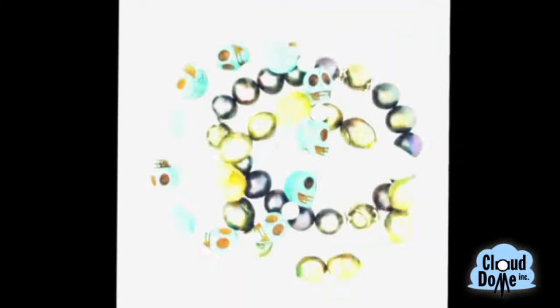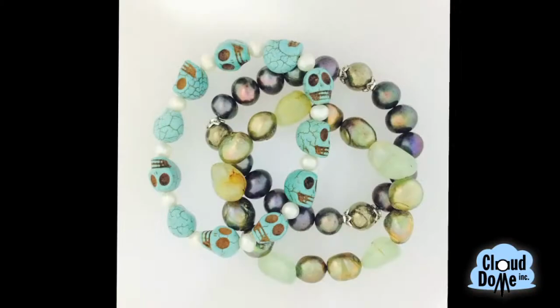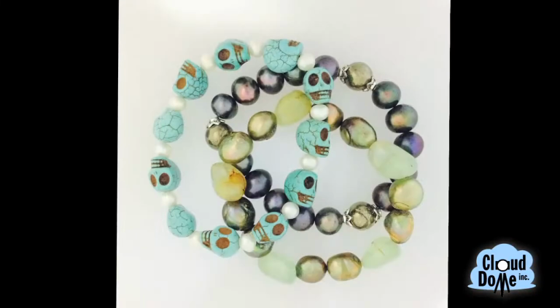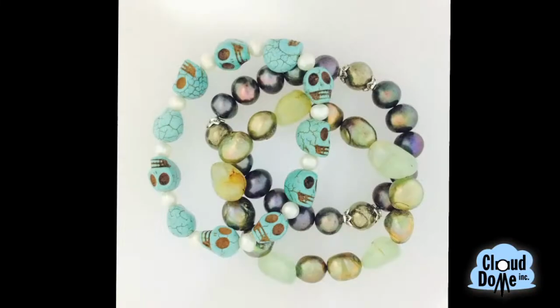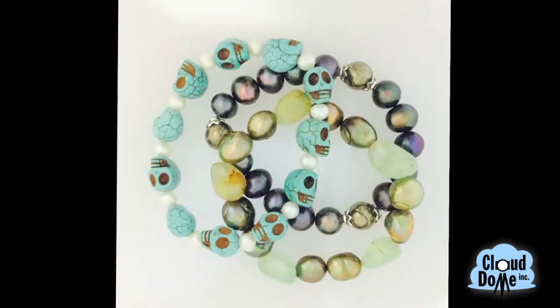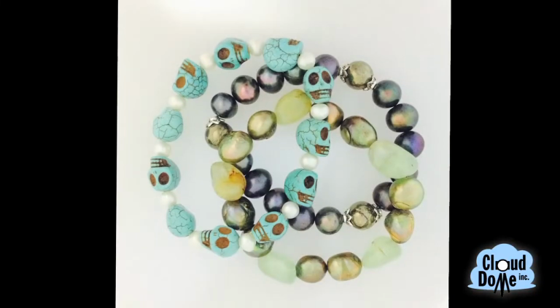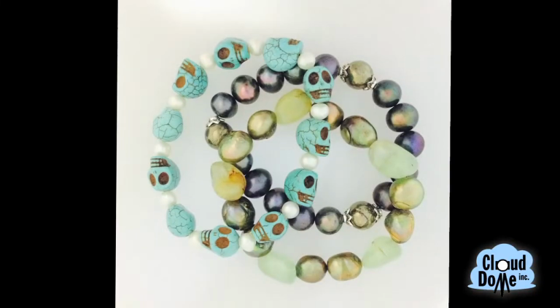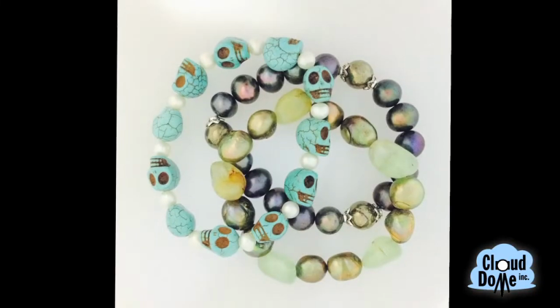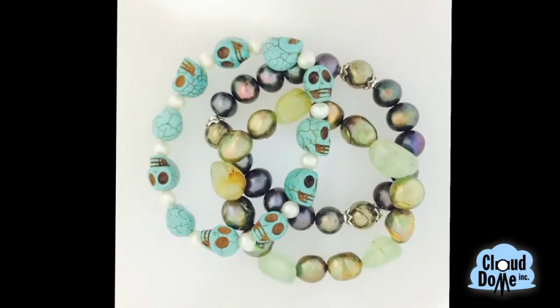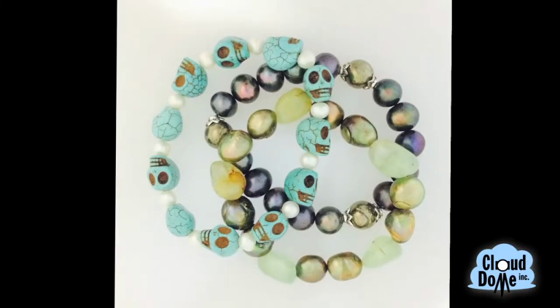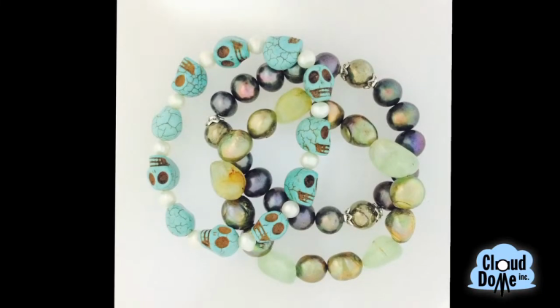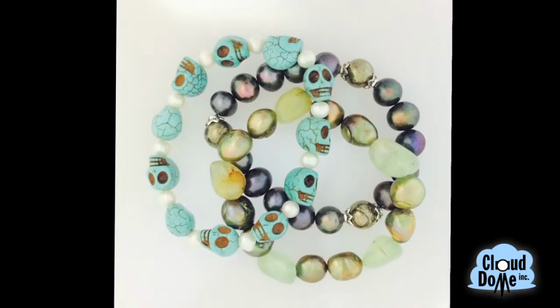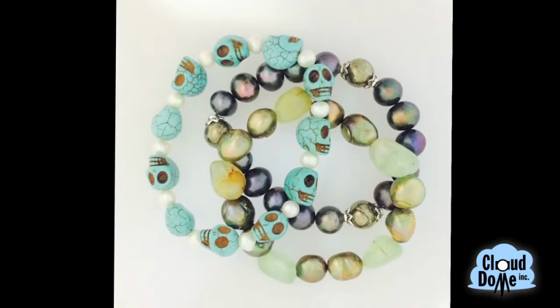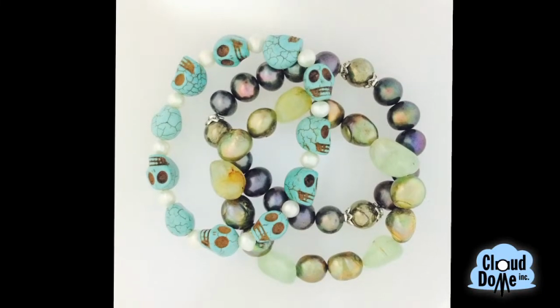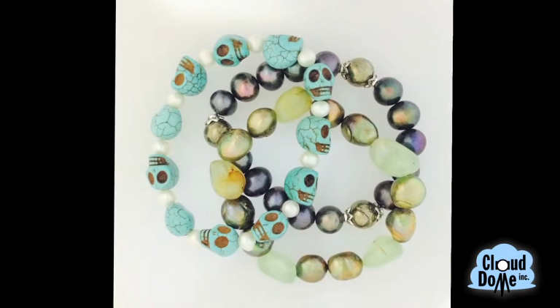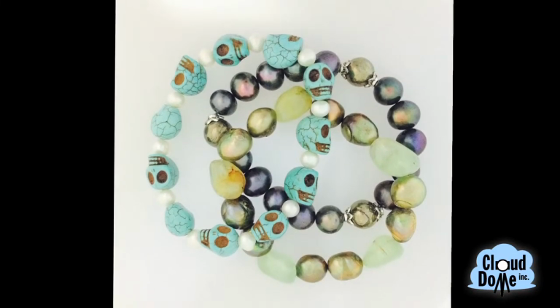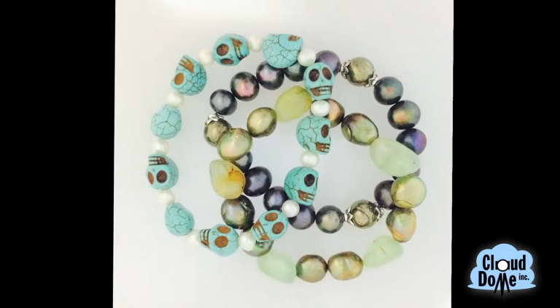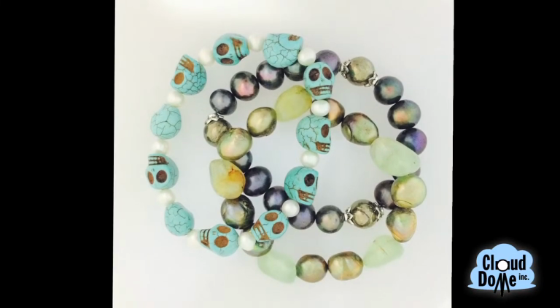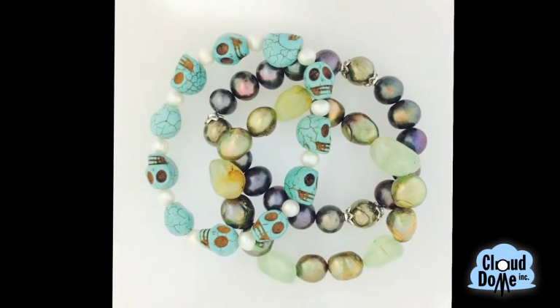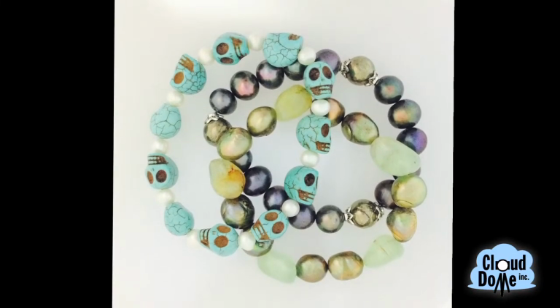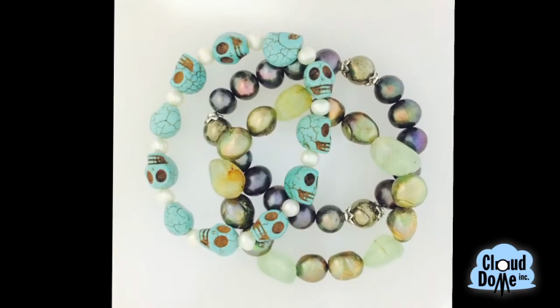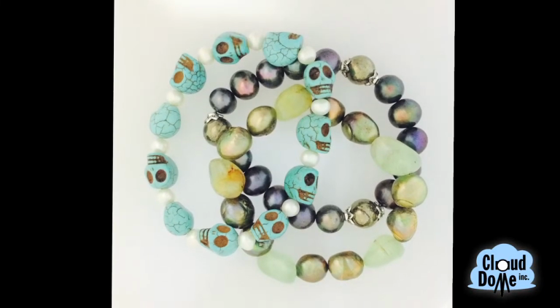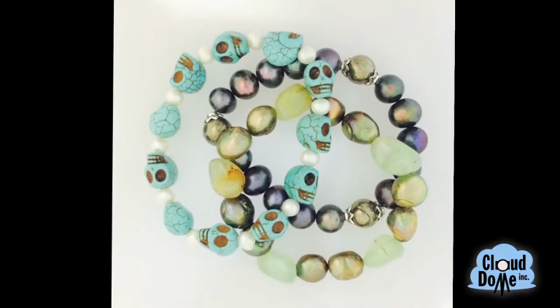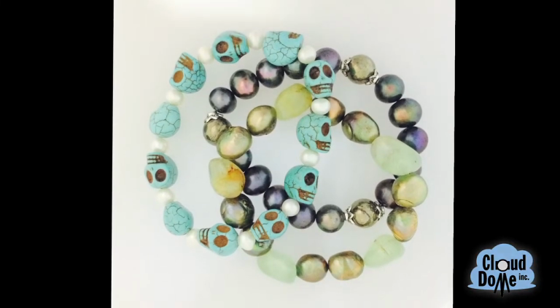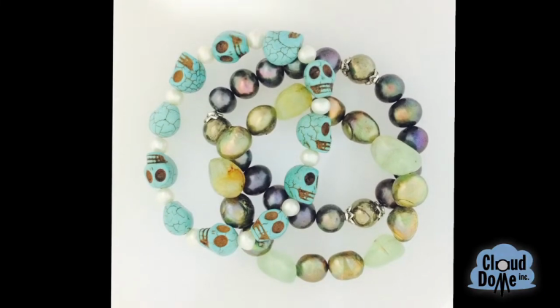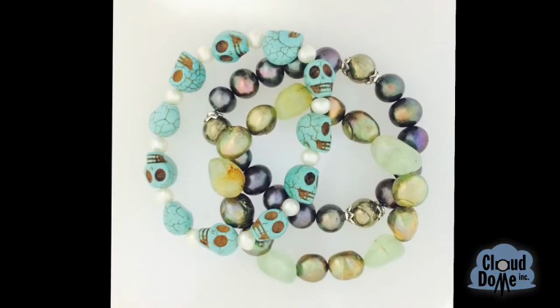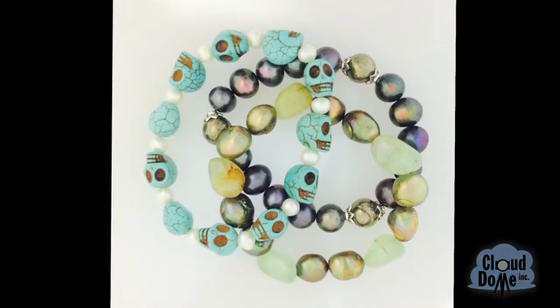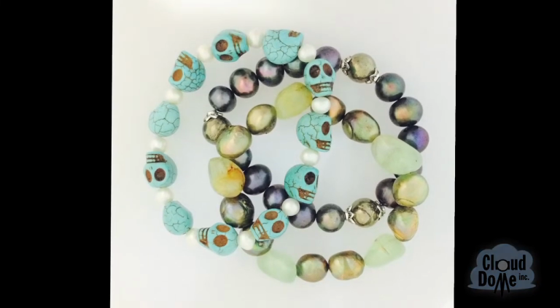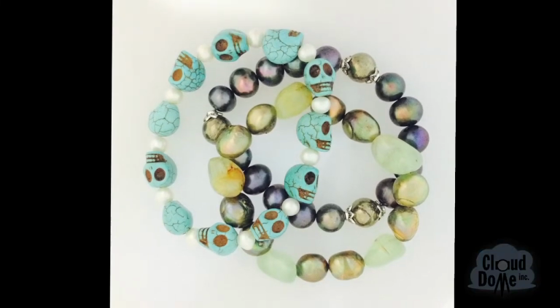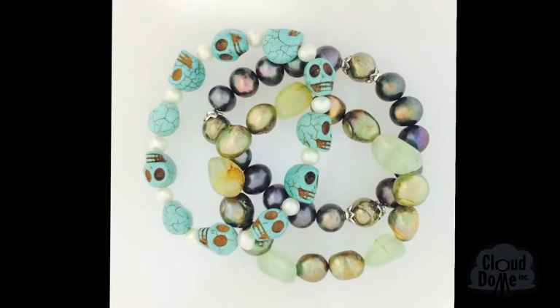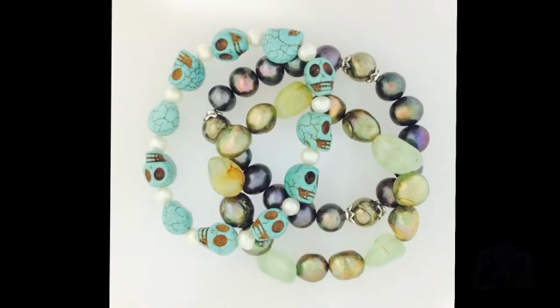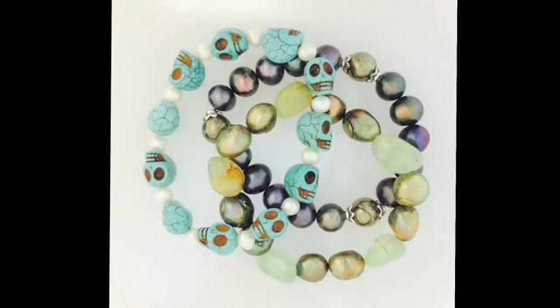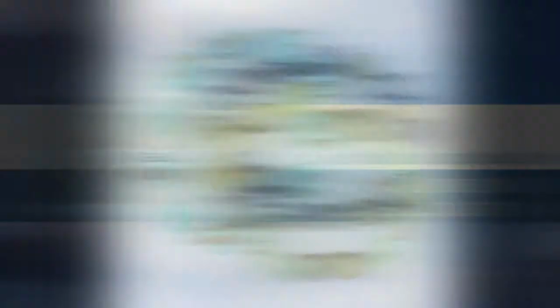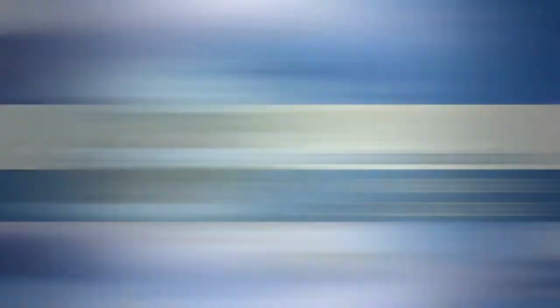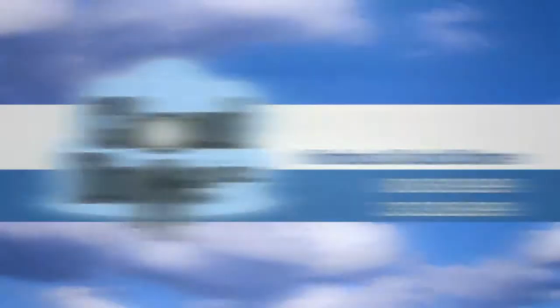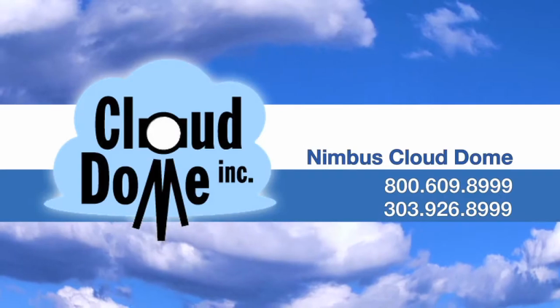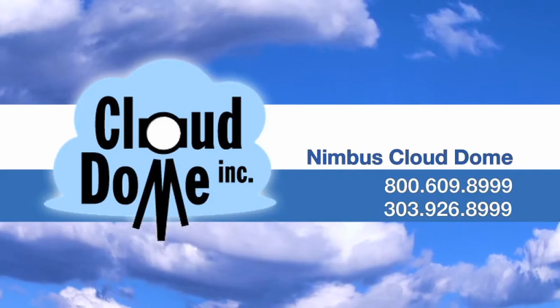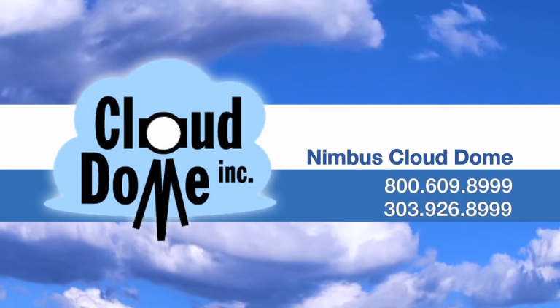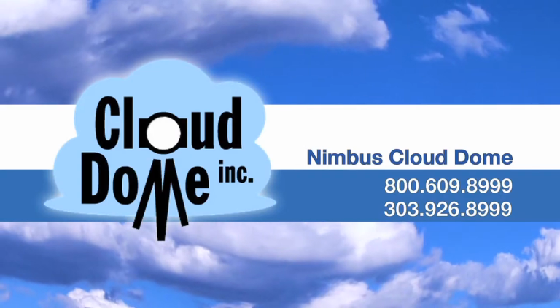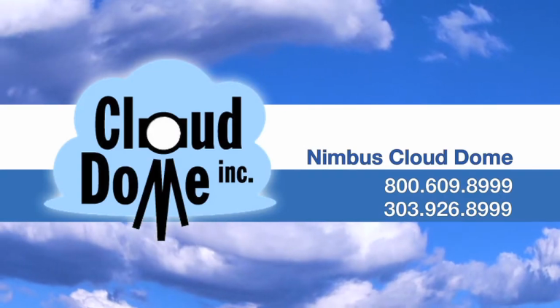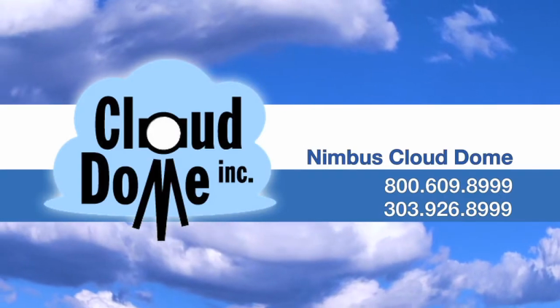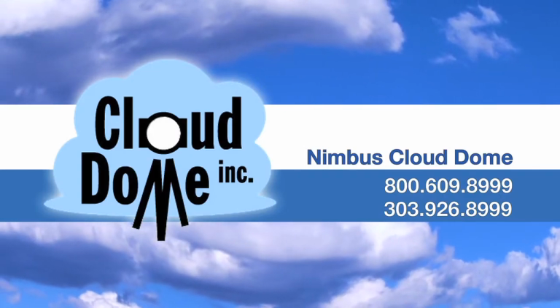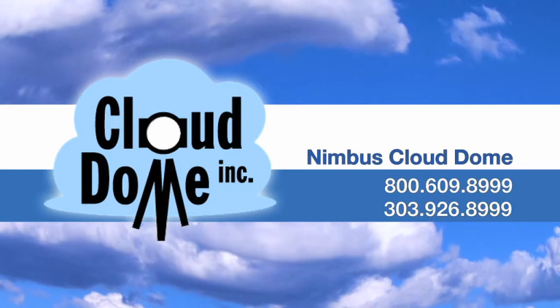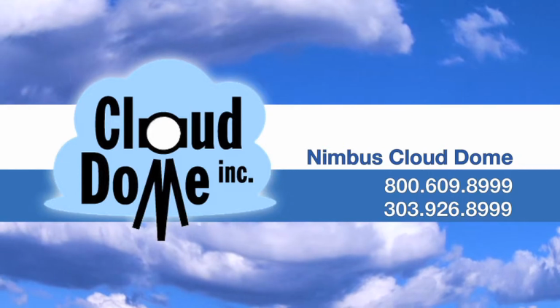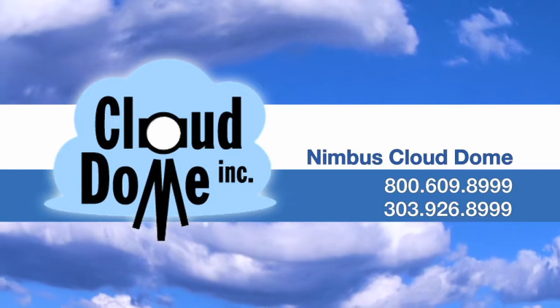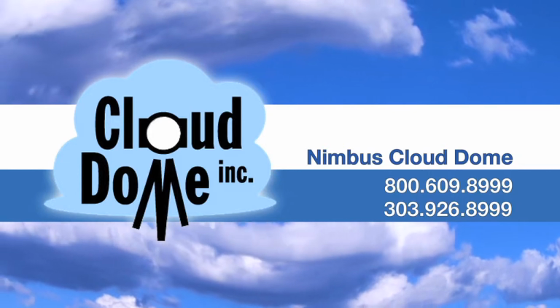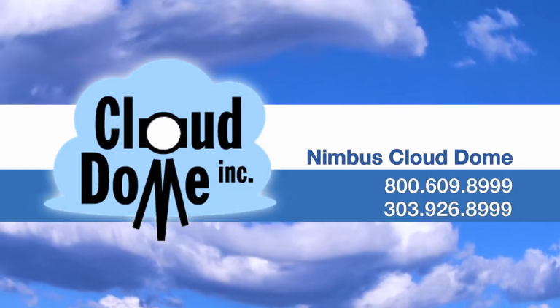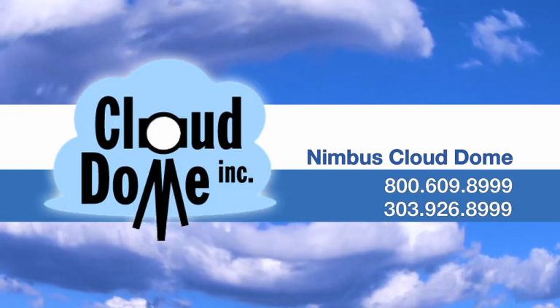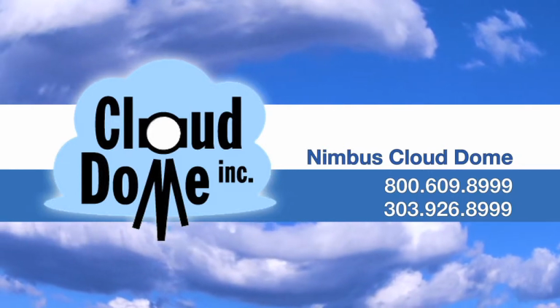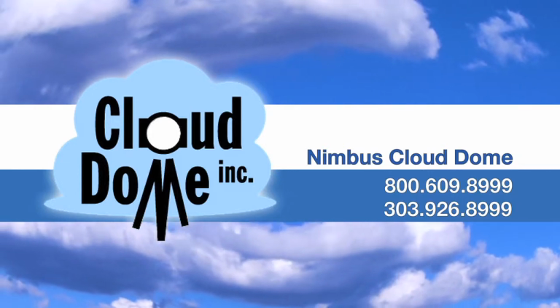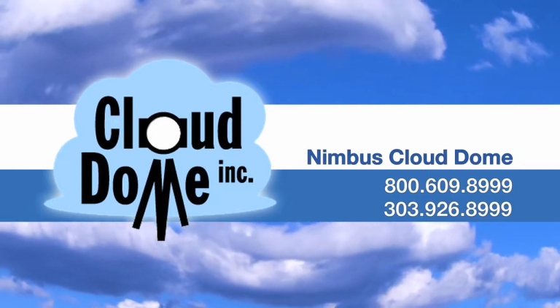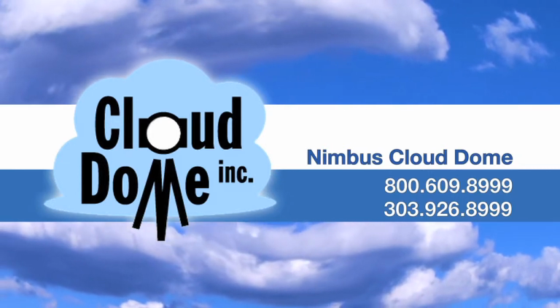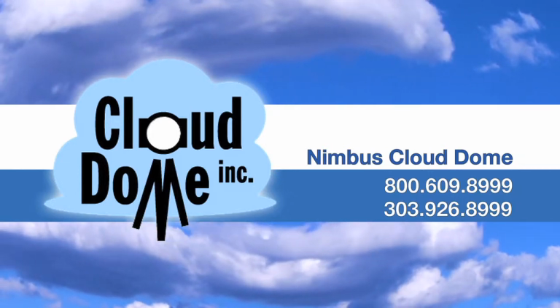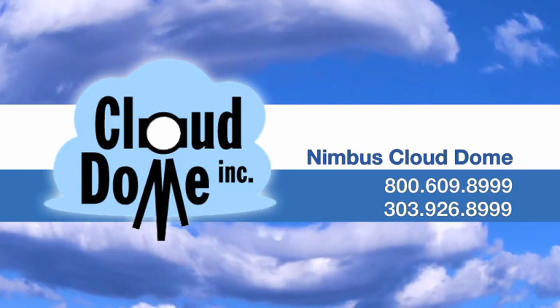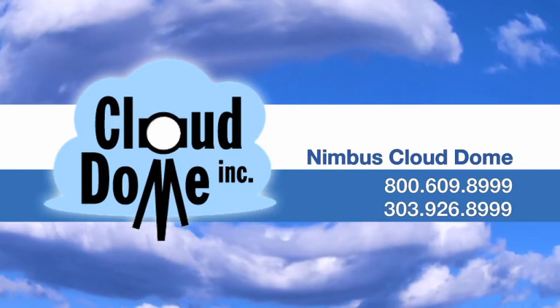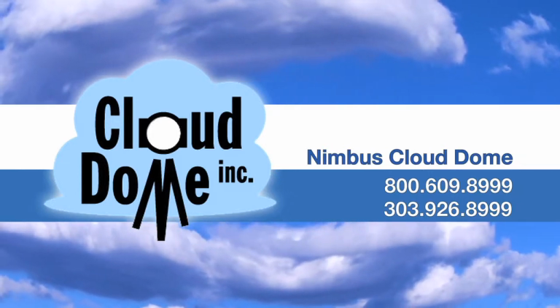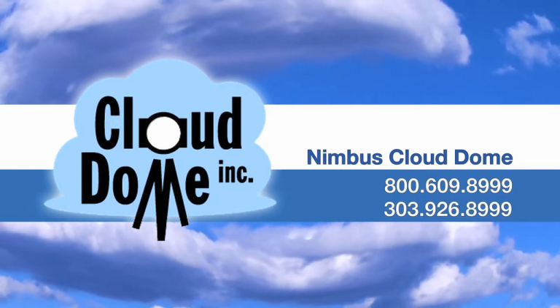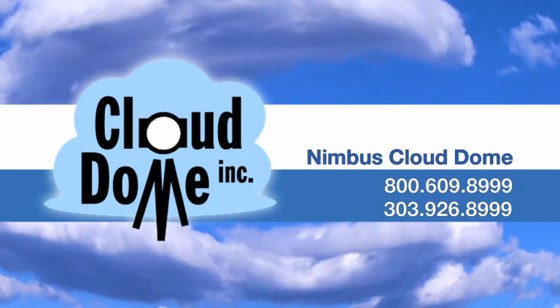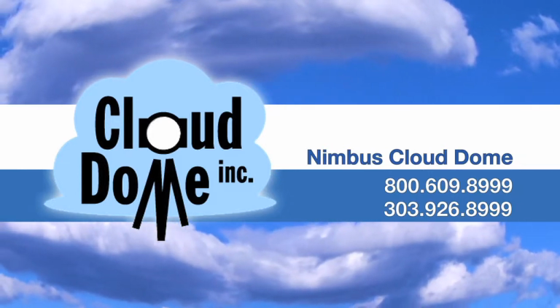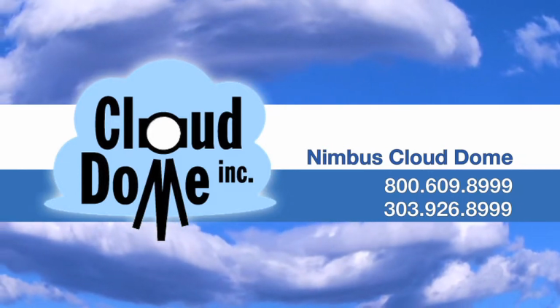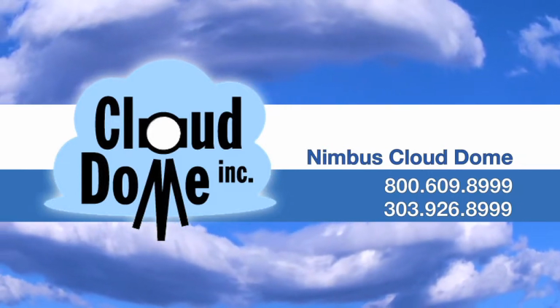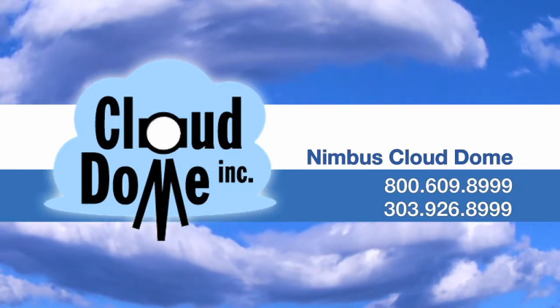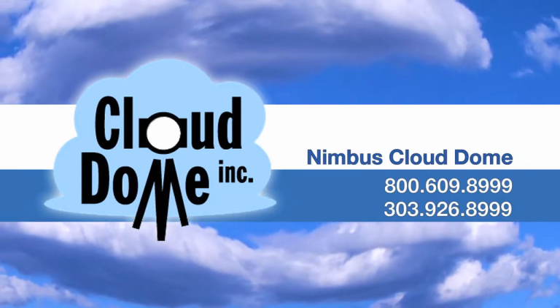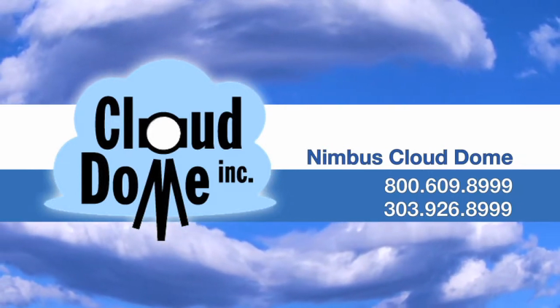Please keep checking out our YouTube sites and our websites for brand new items. I'm always coming up with something new to help you take better pictures.